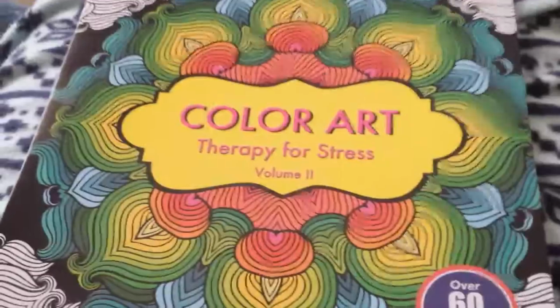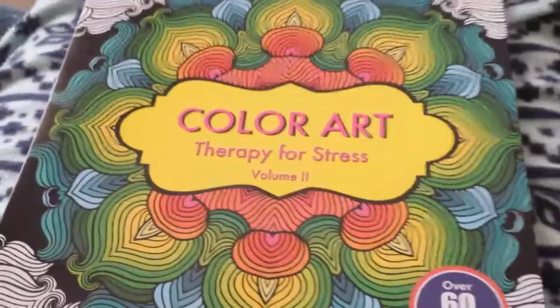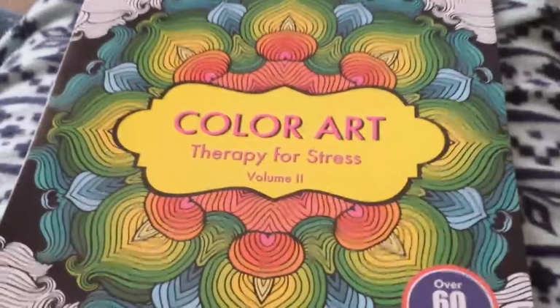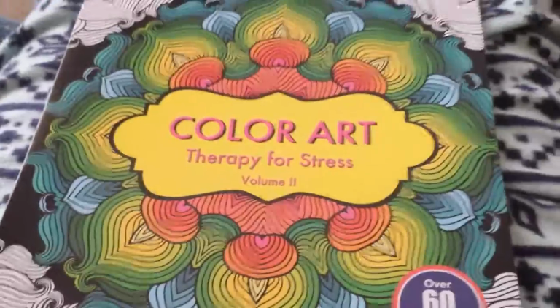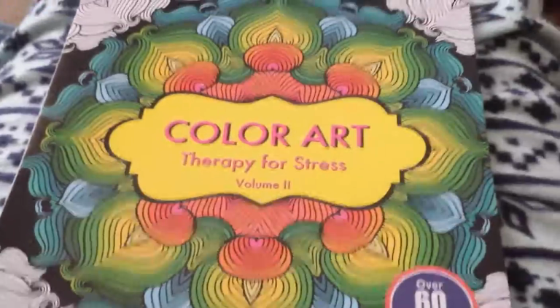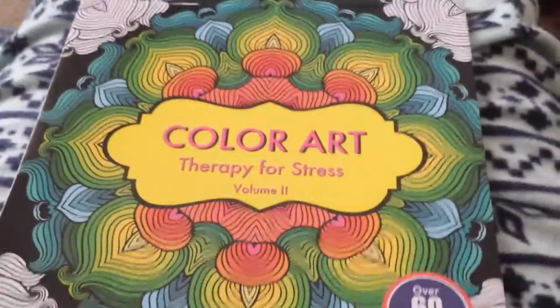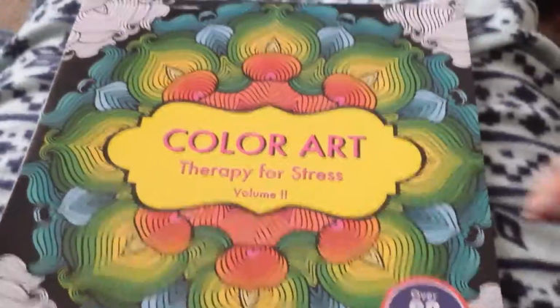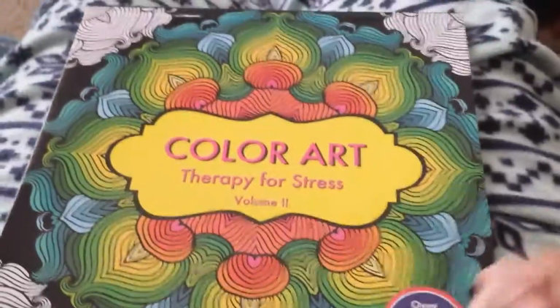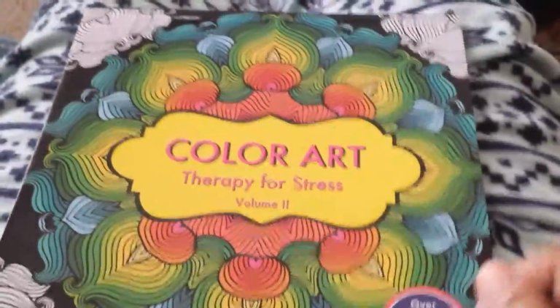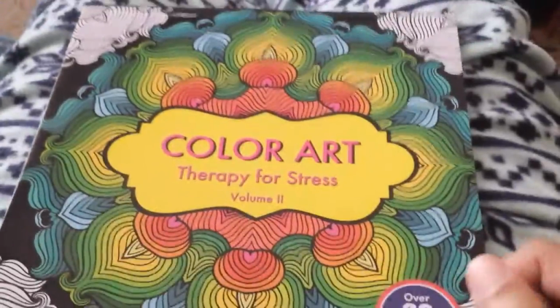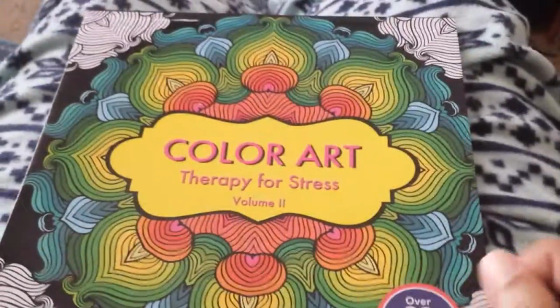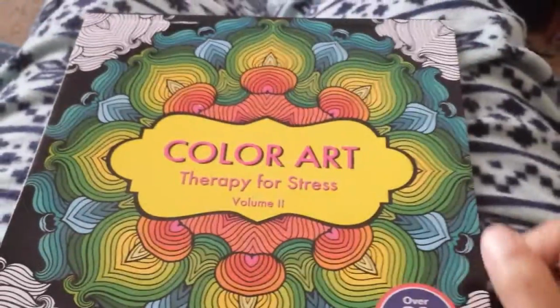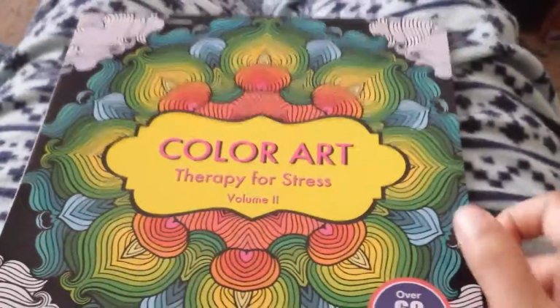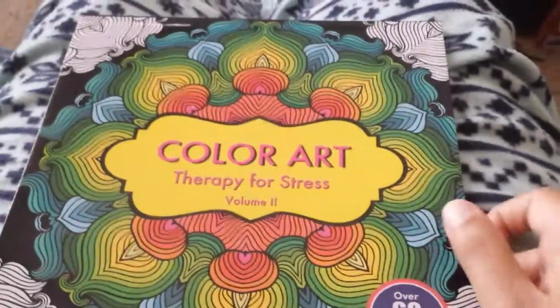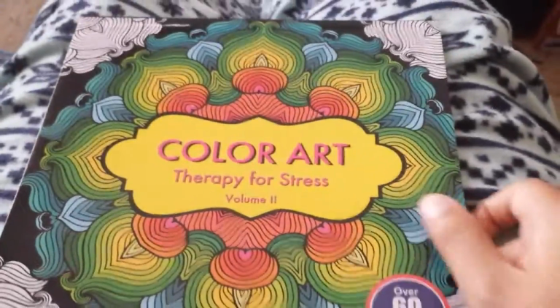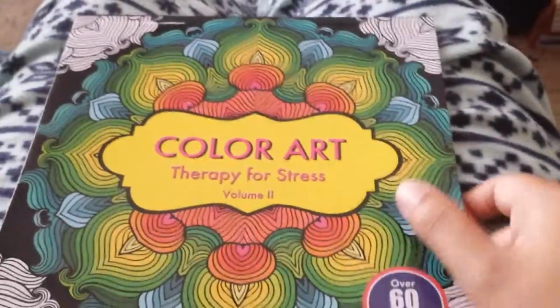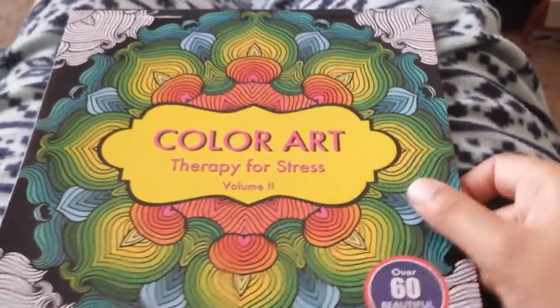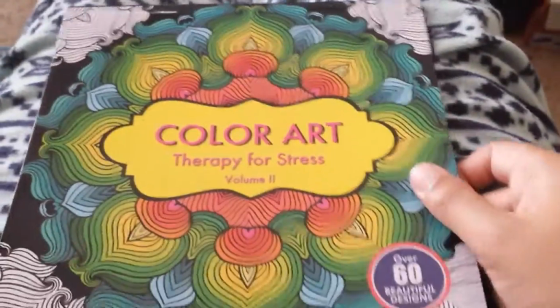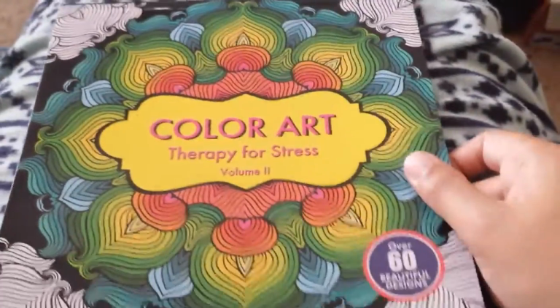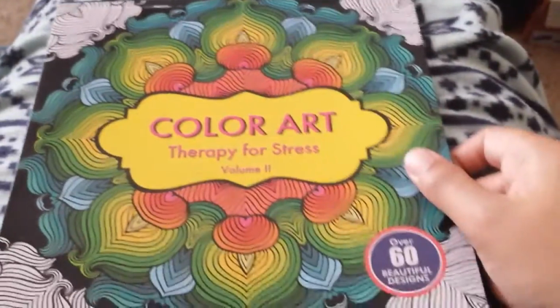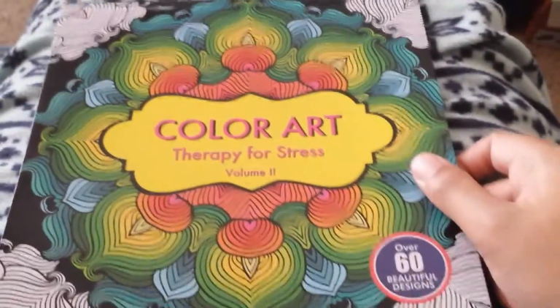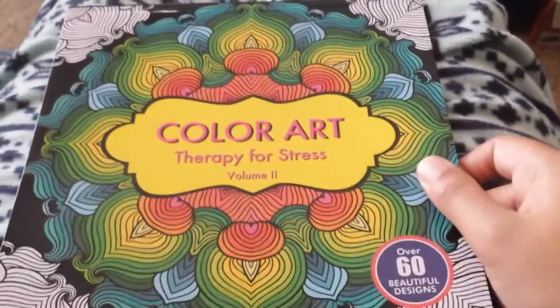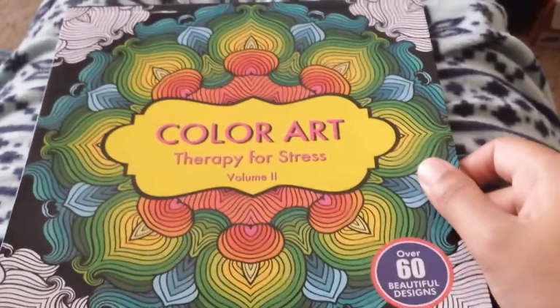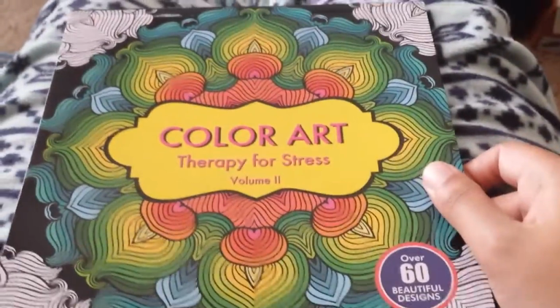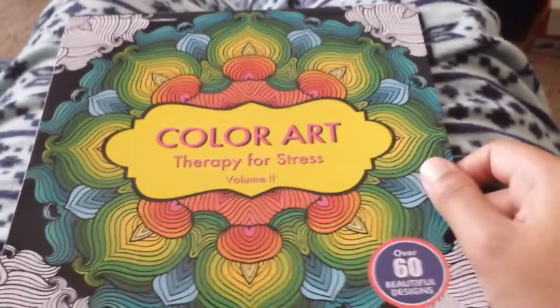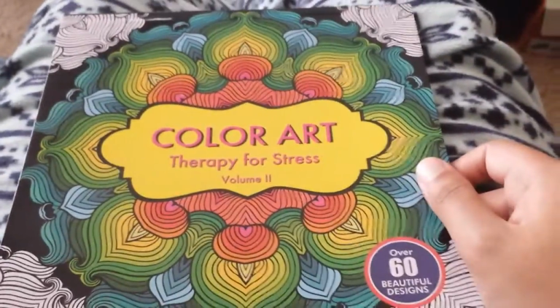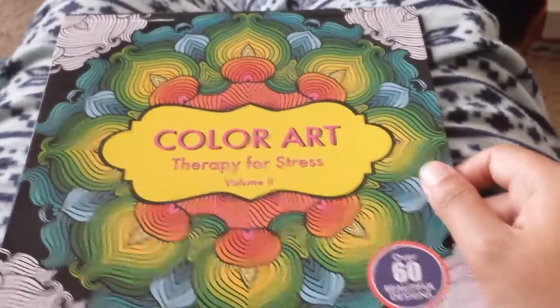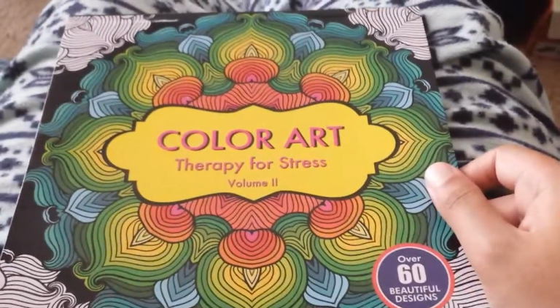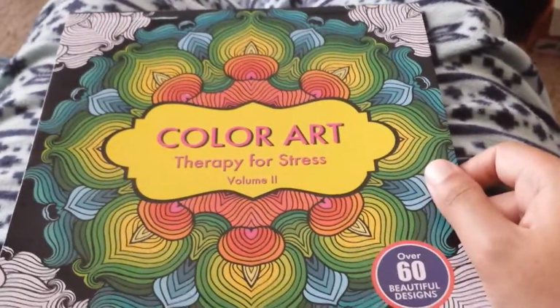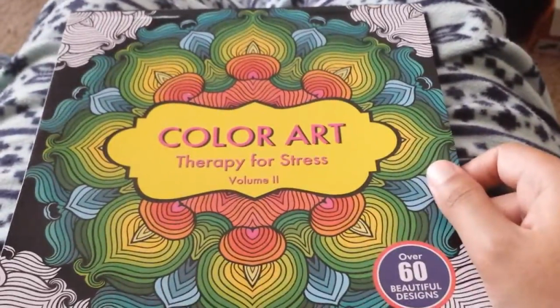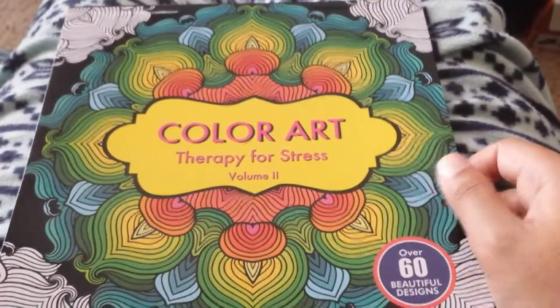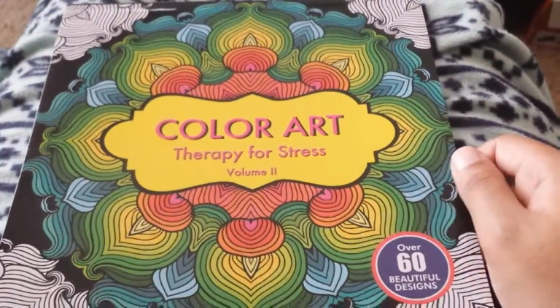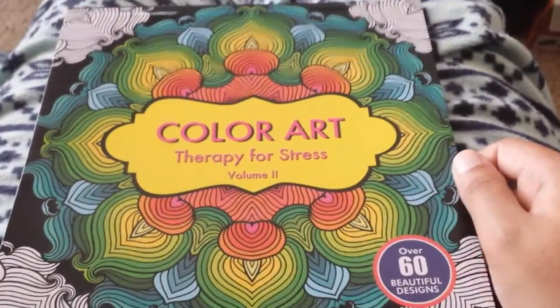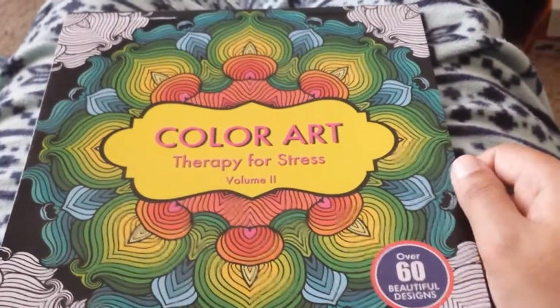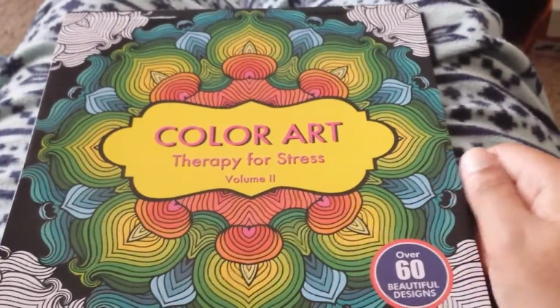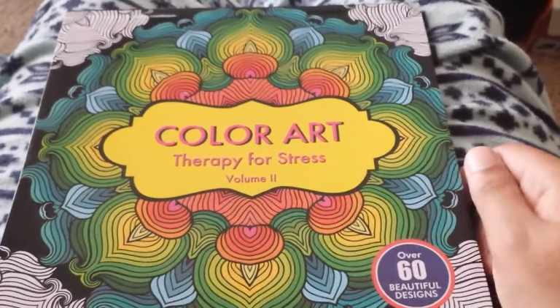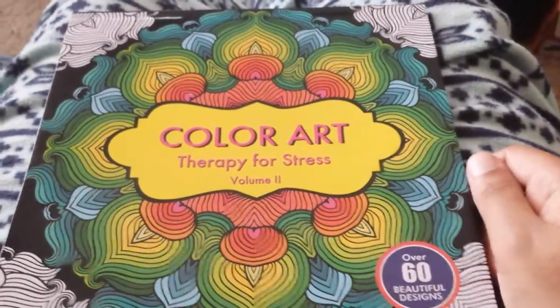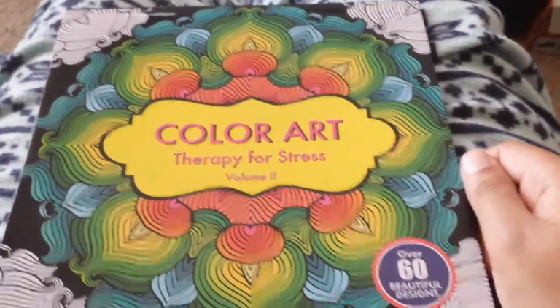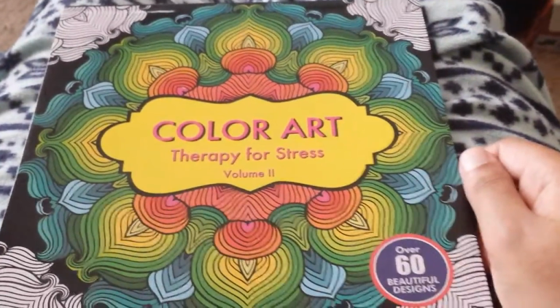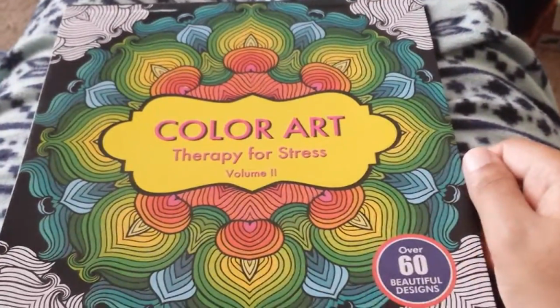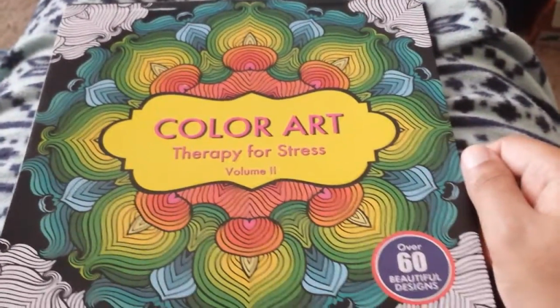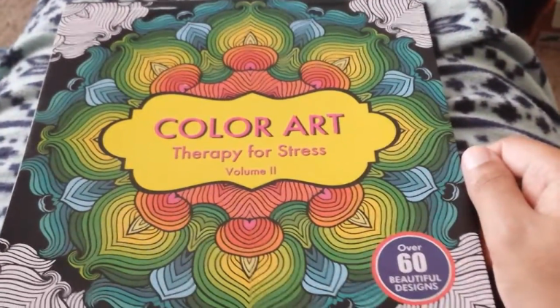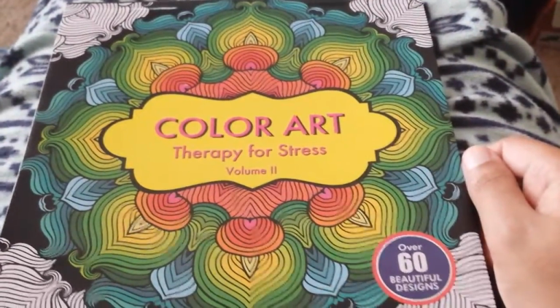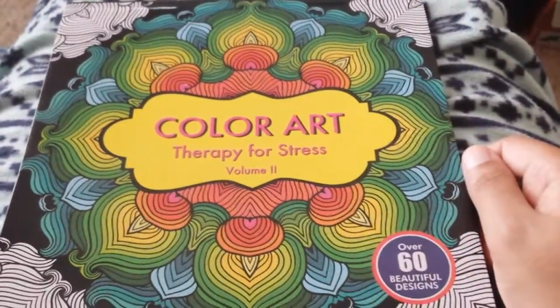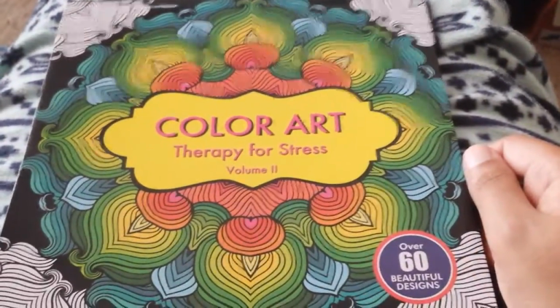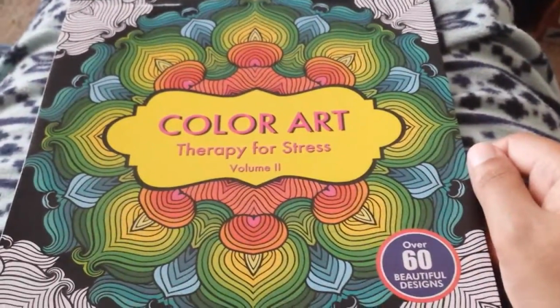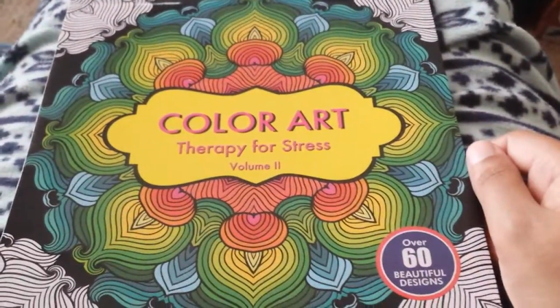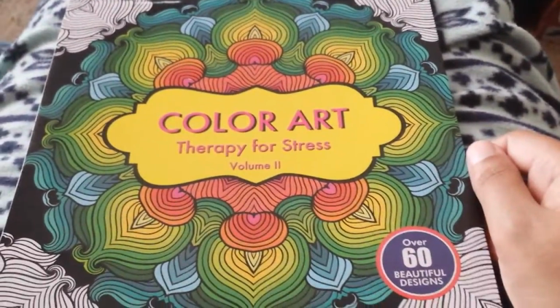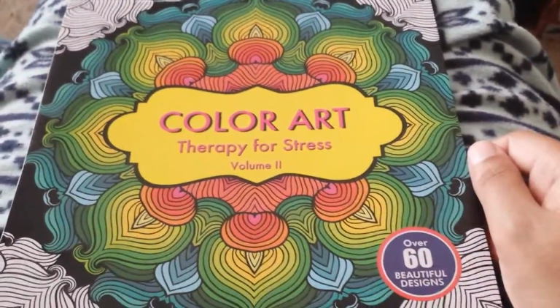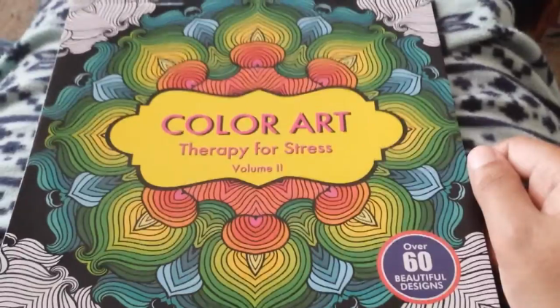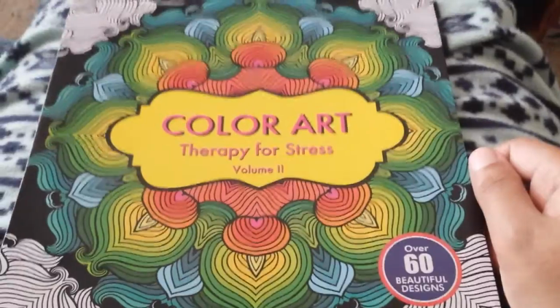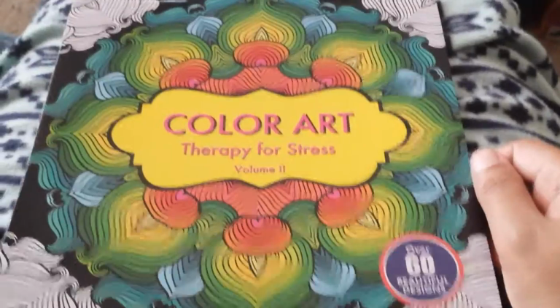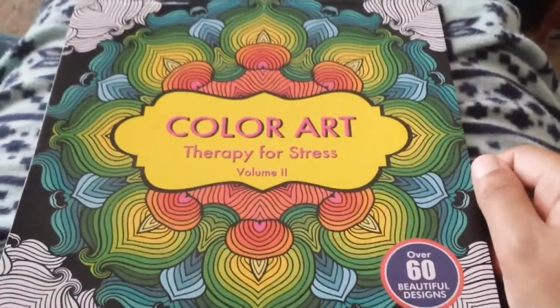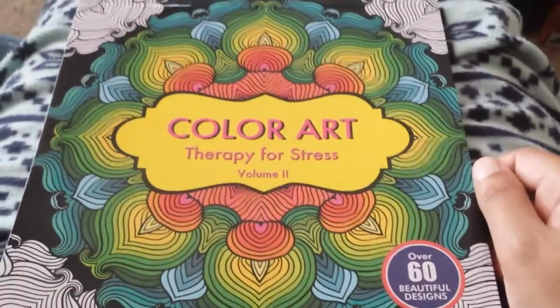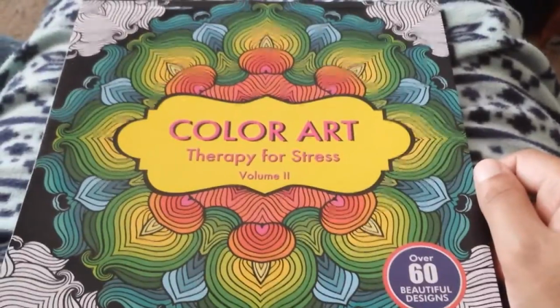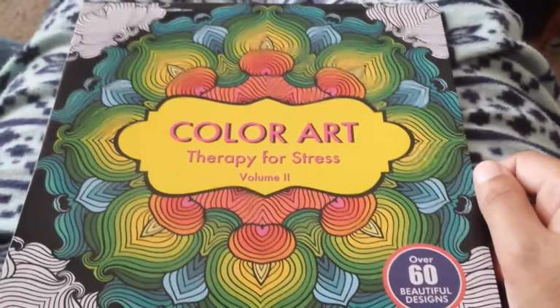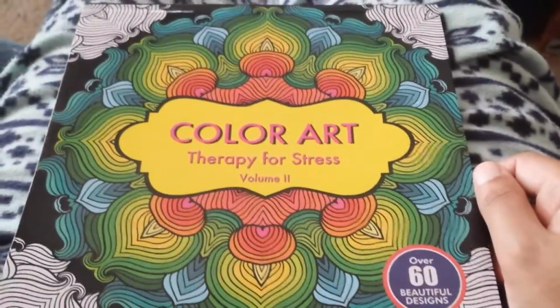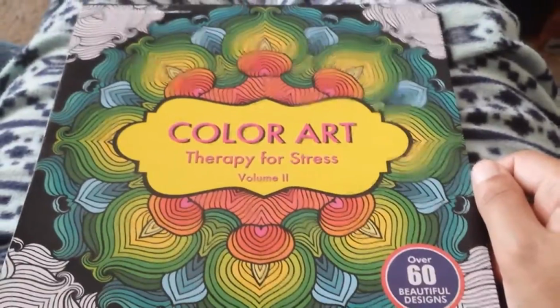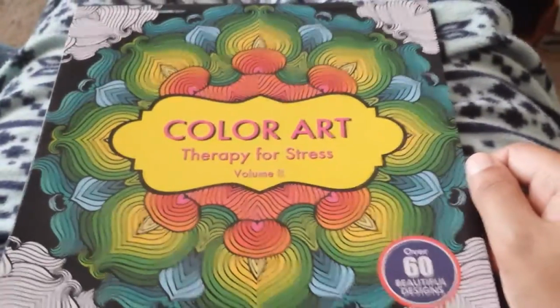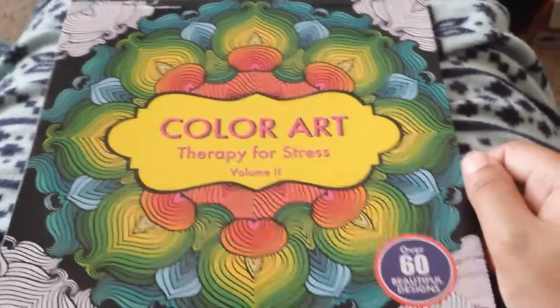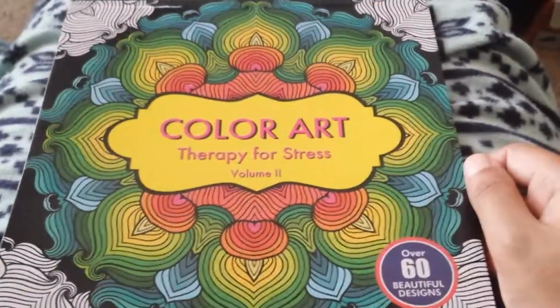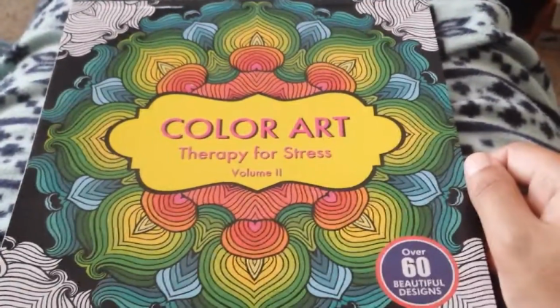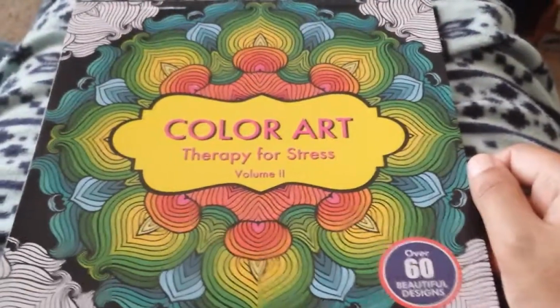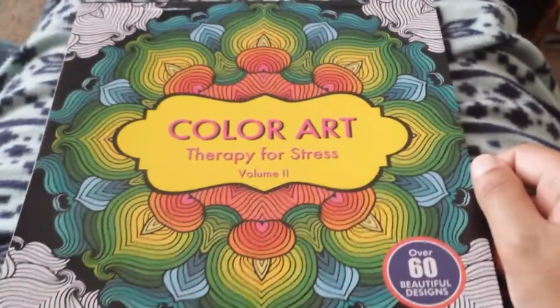Hi YouTubers, it's me, Pinky, and I'm just going to do this video on another hobby I picked up for crafting.